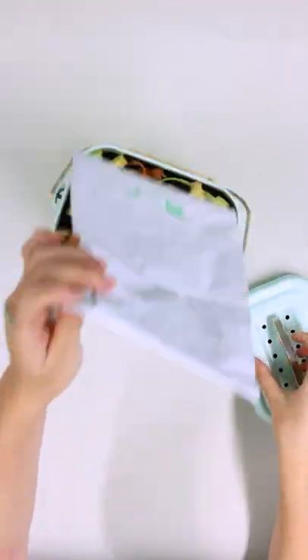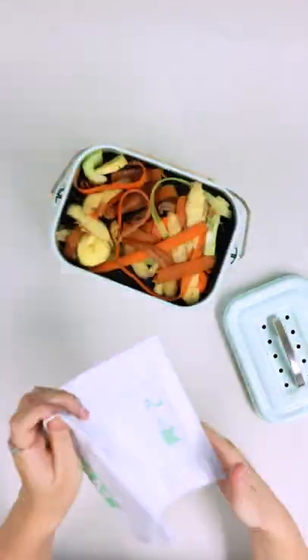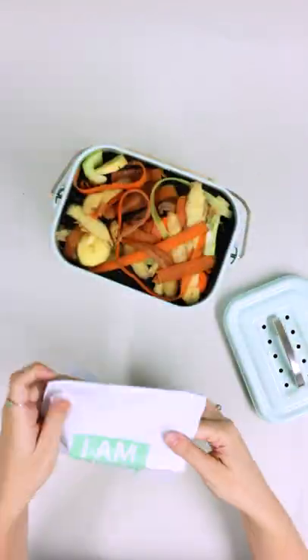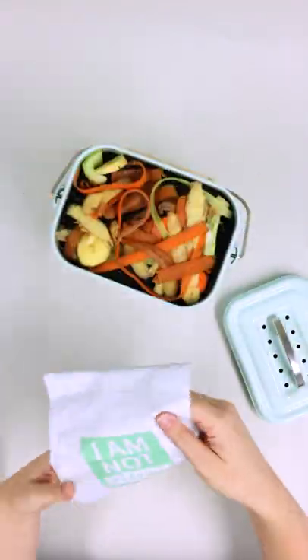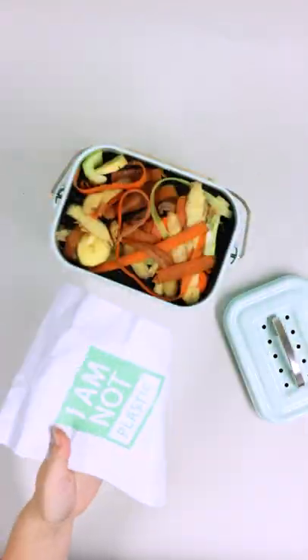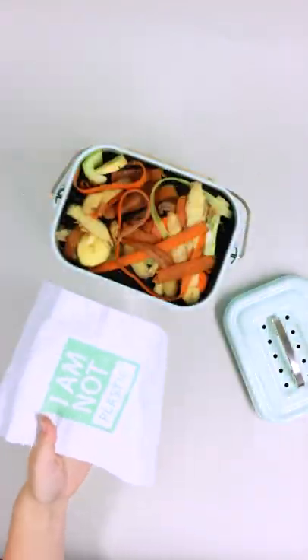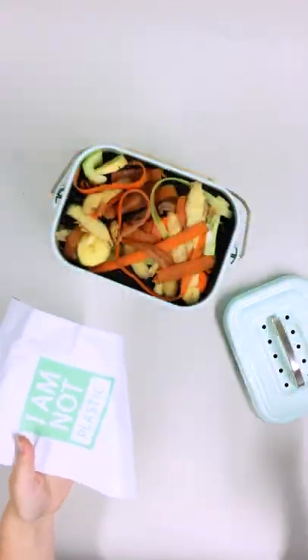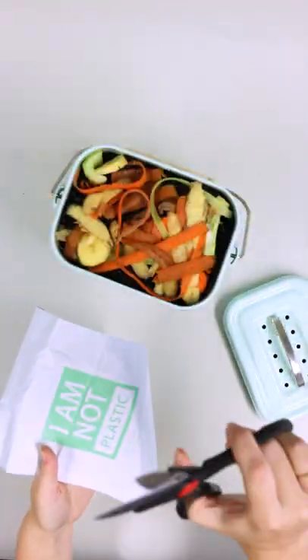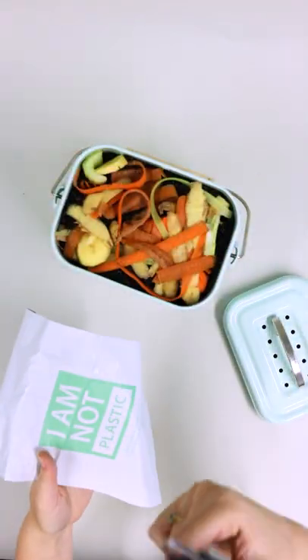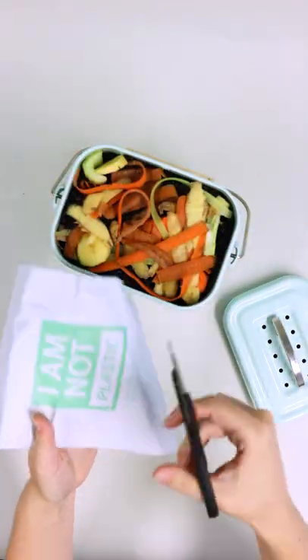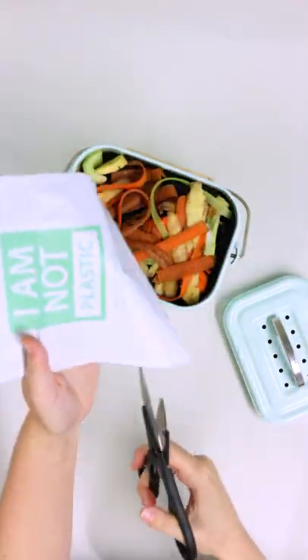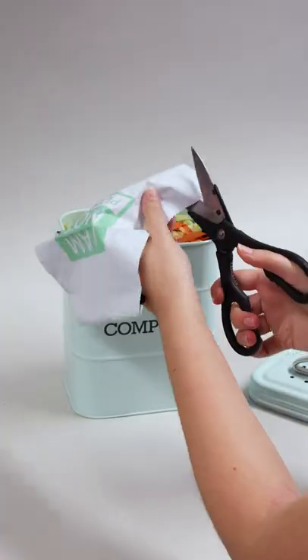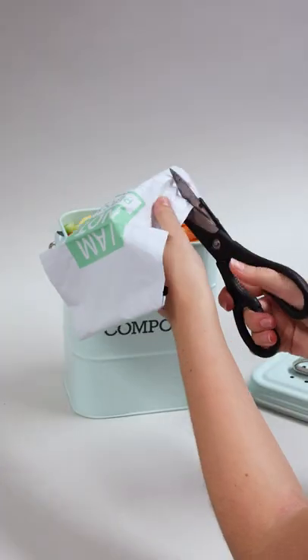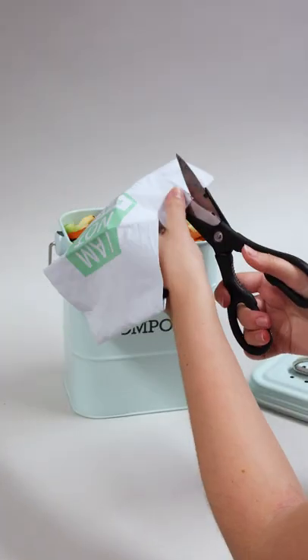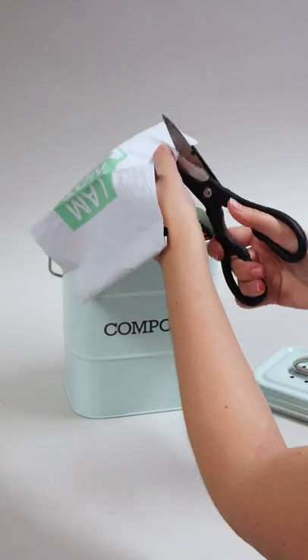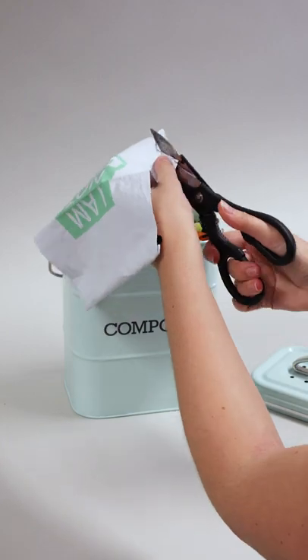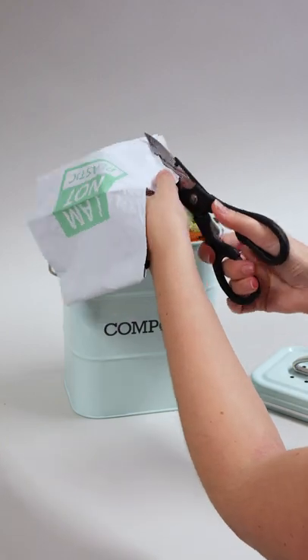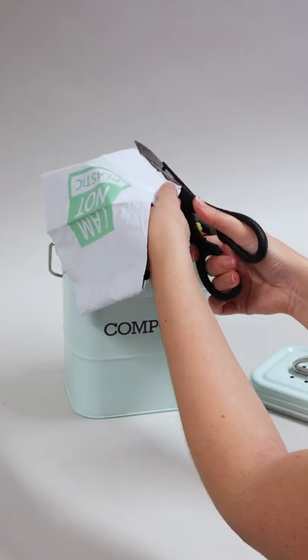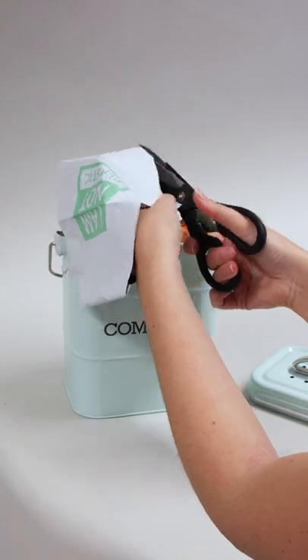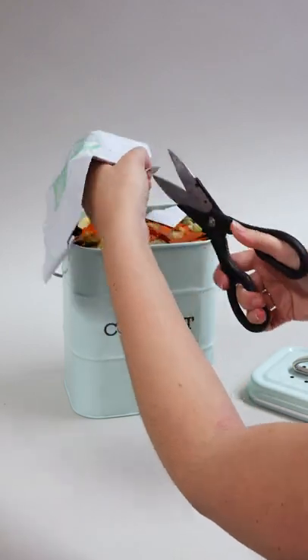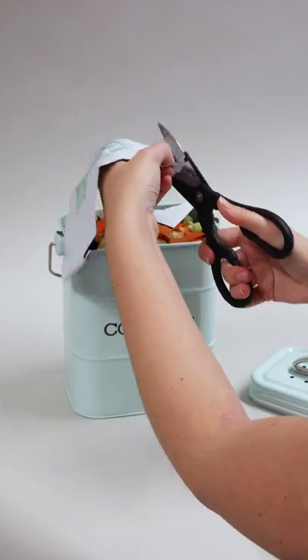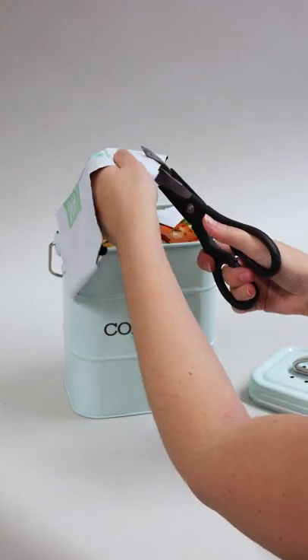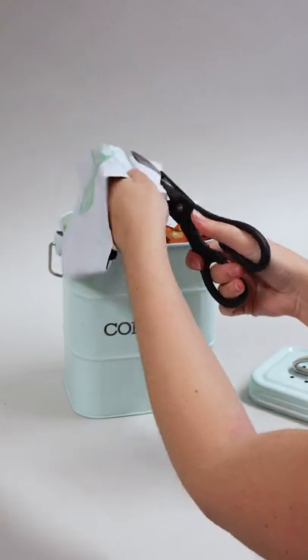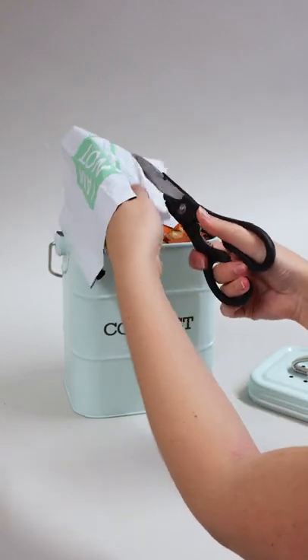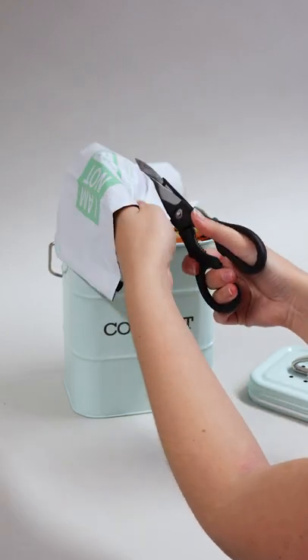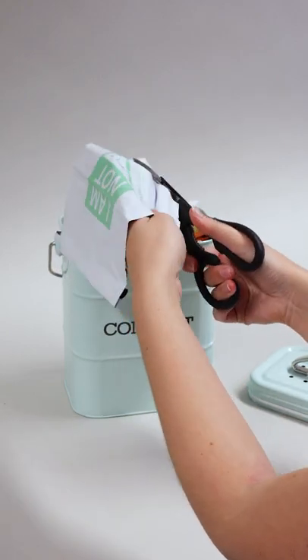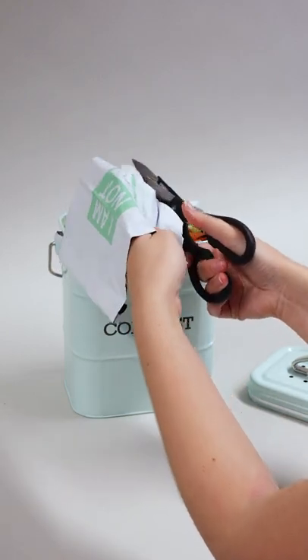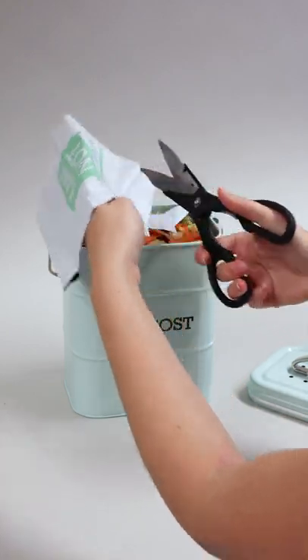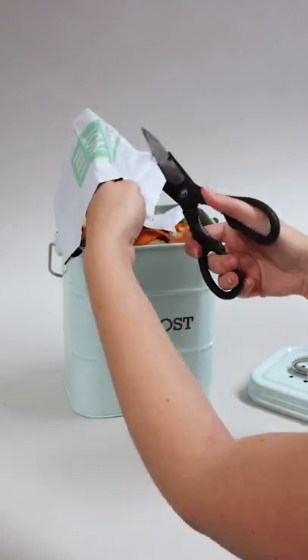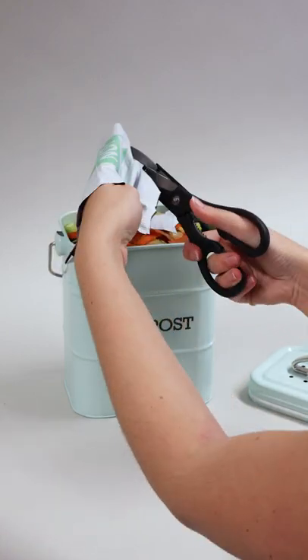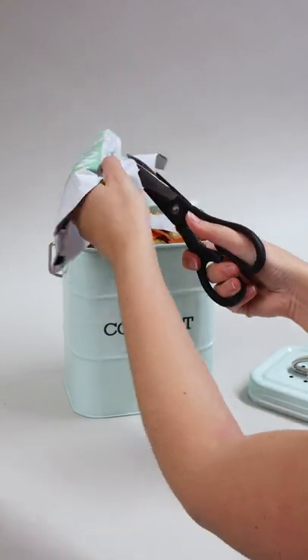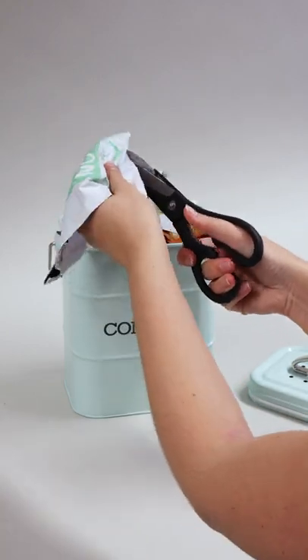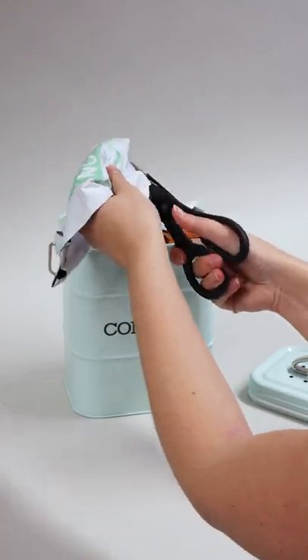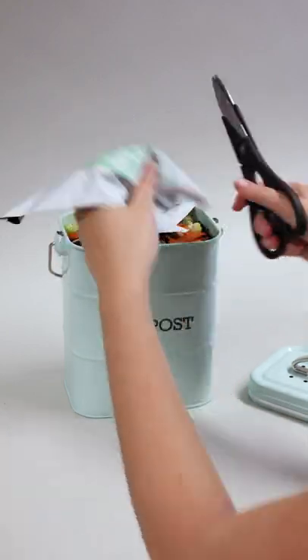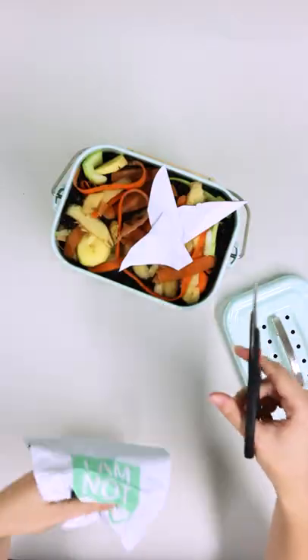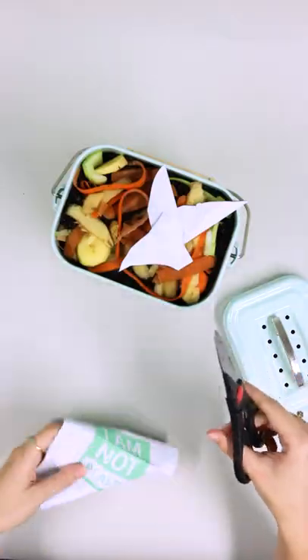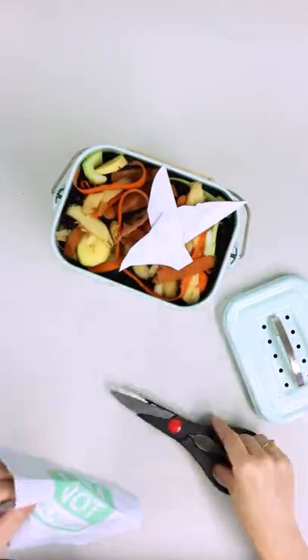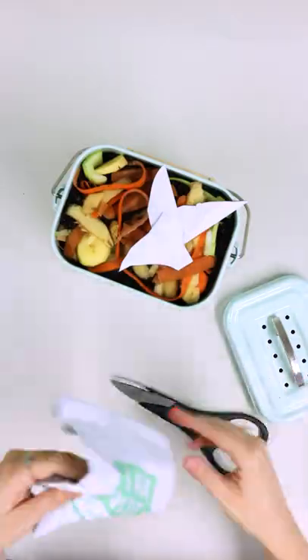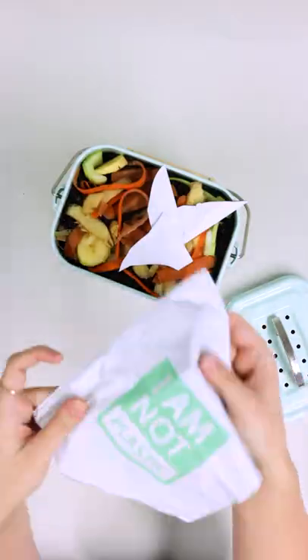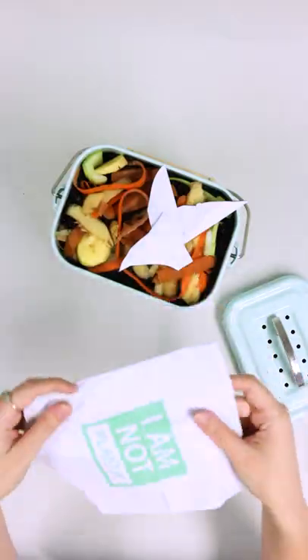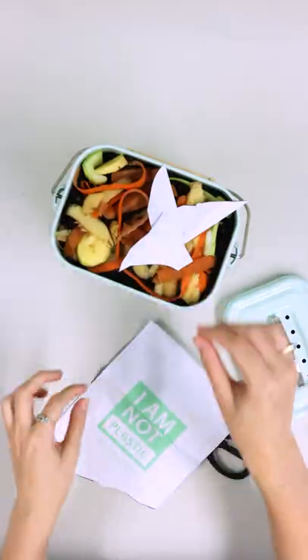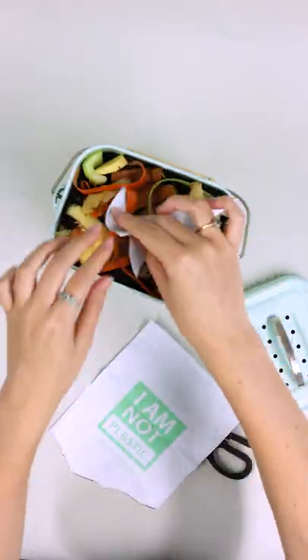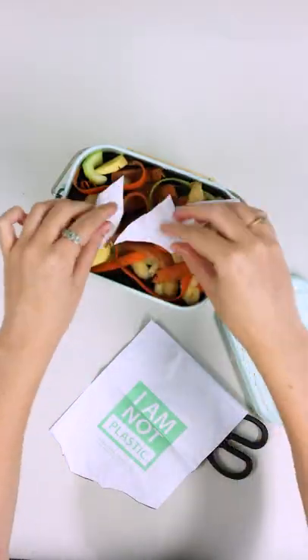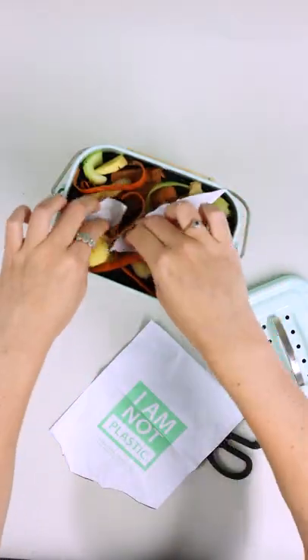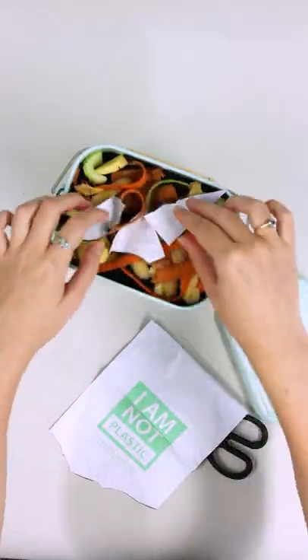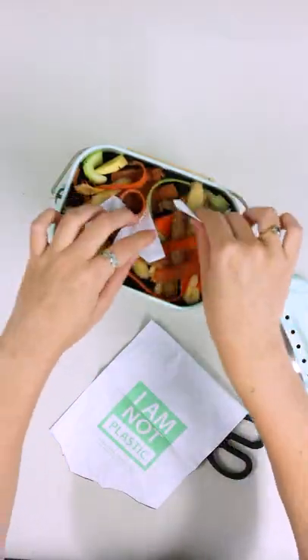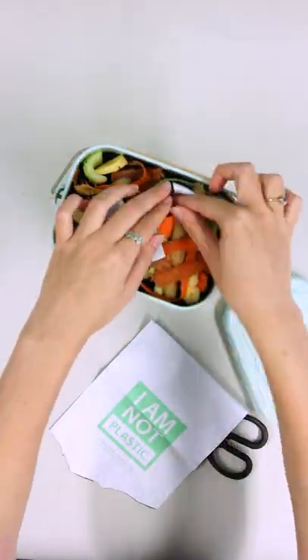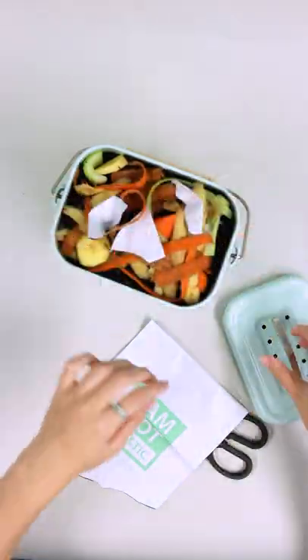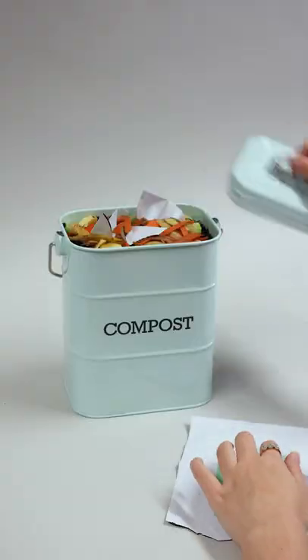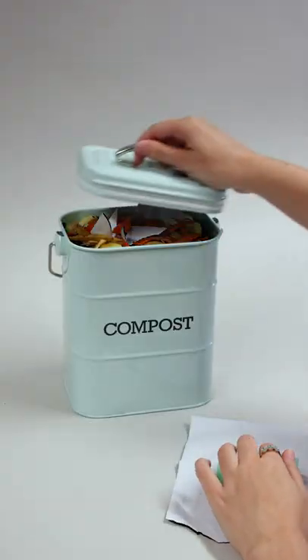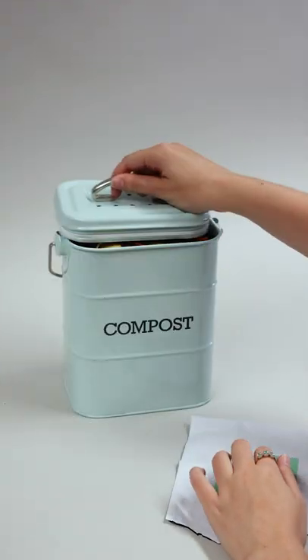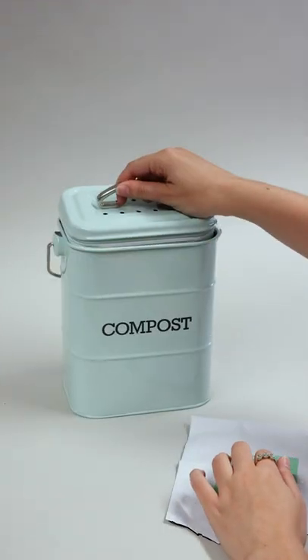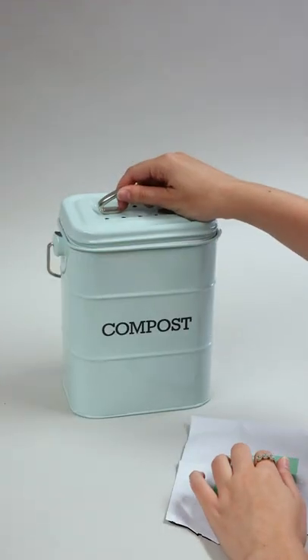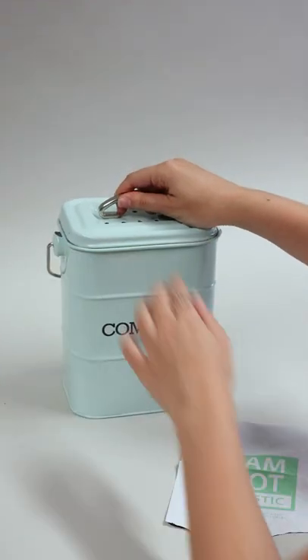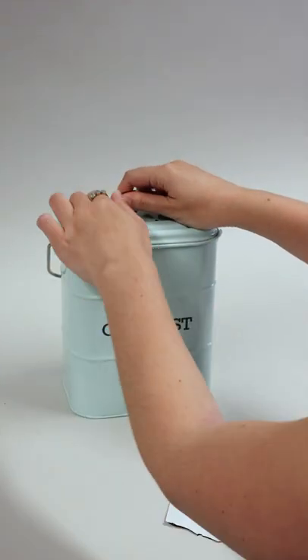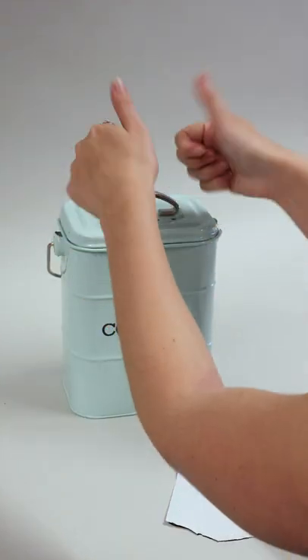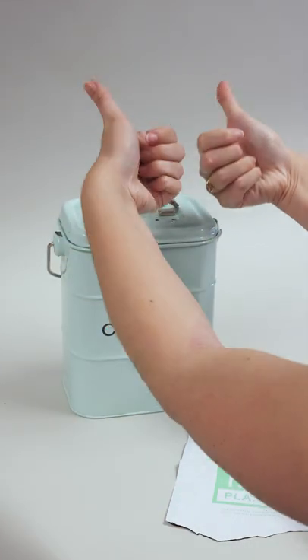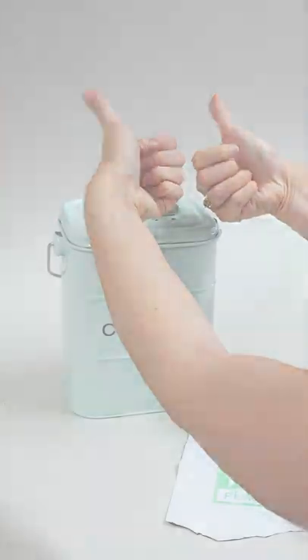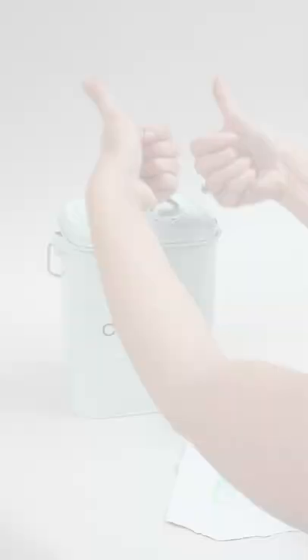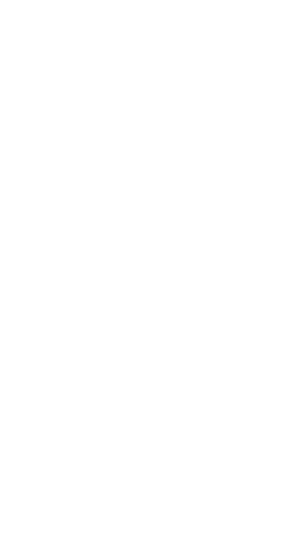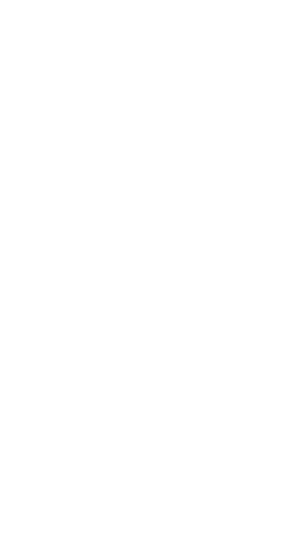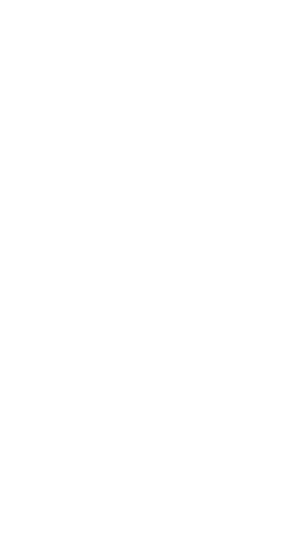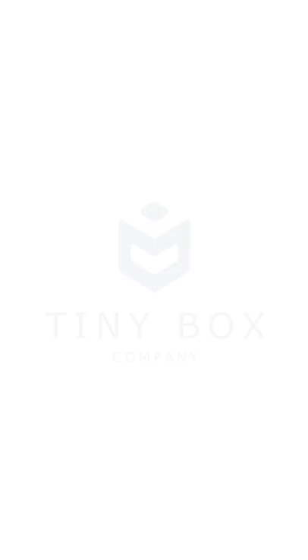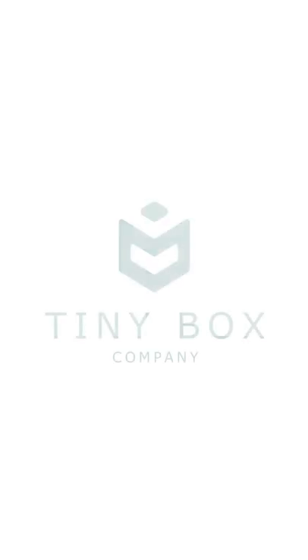So there you go, another great reason to visit tinyboxcompany.co.uk to find out more about this and other amazing eco-business packaging products.